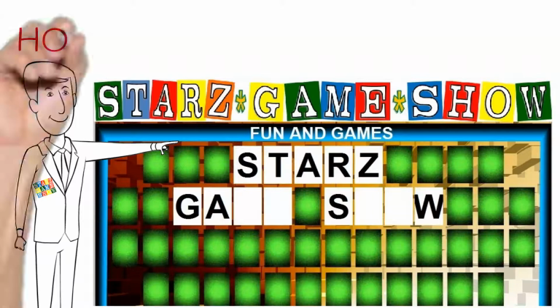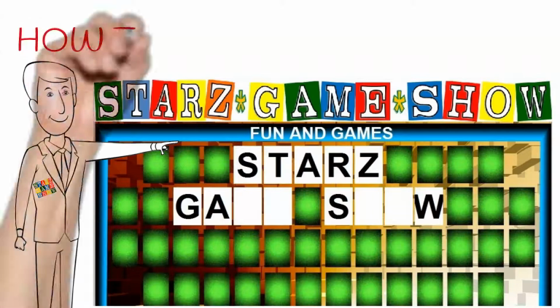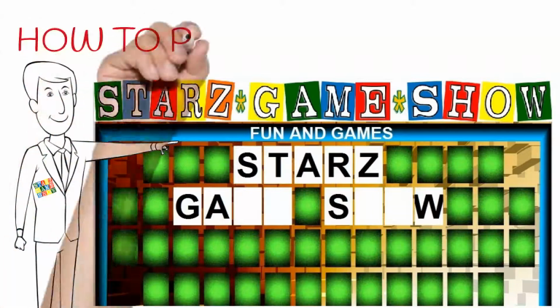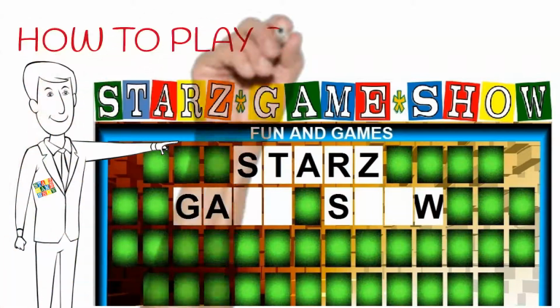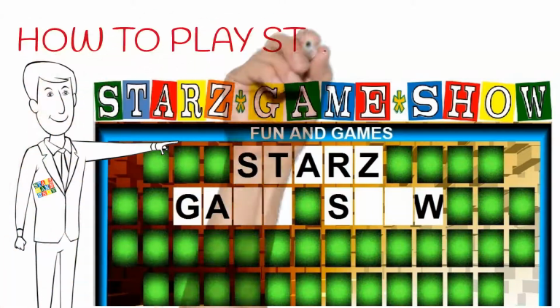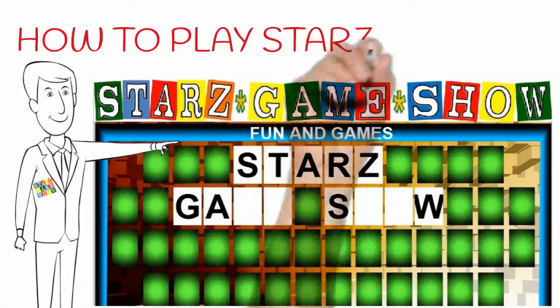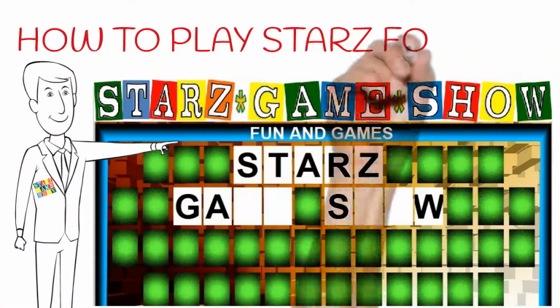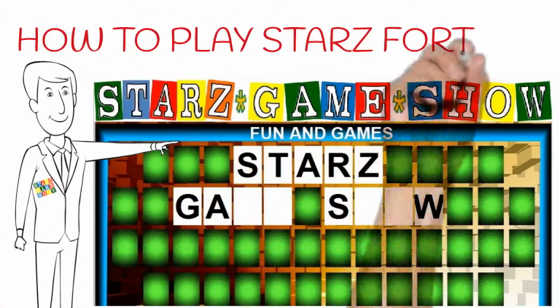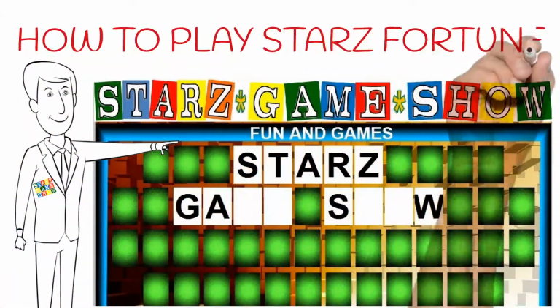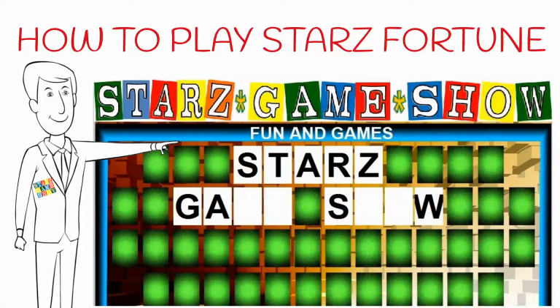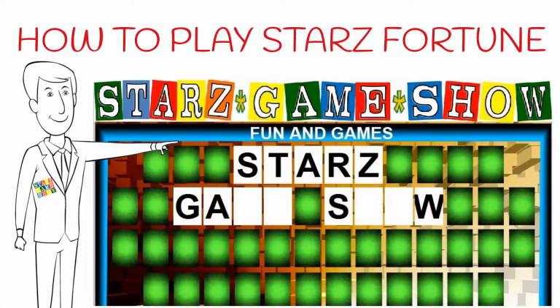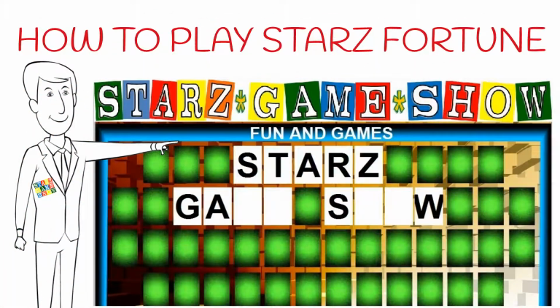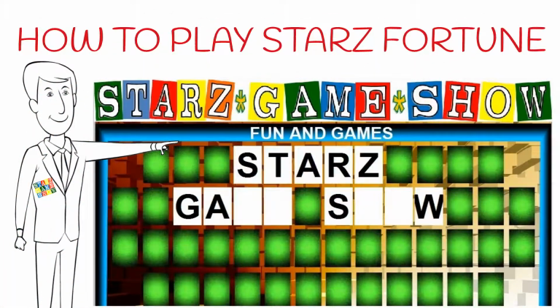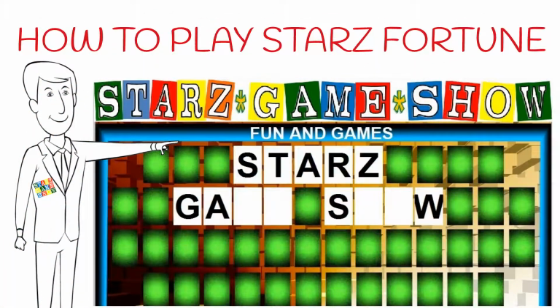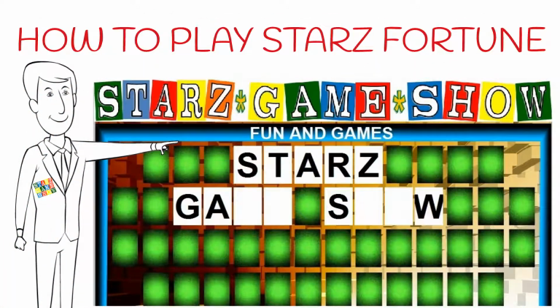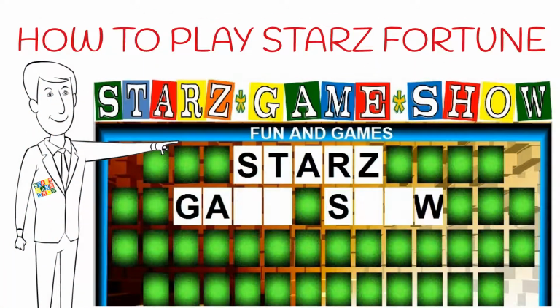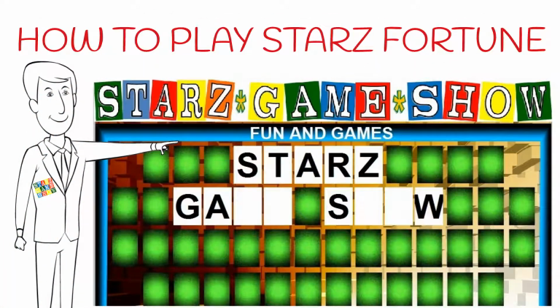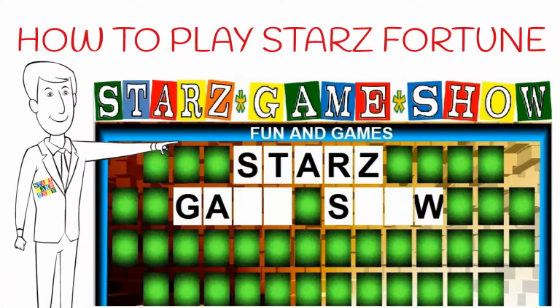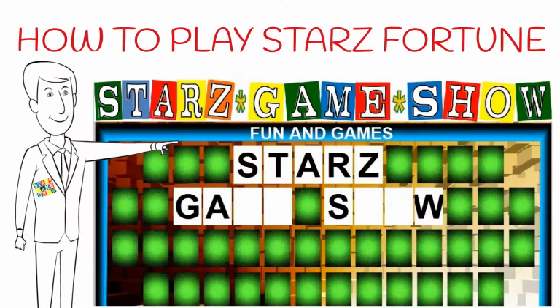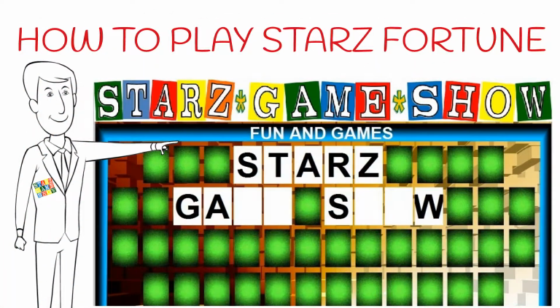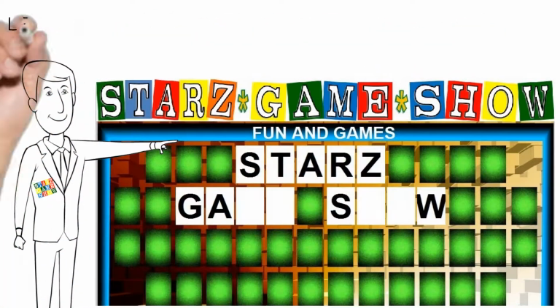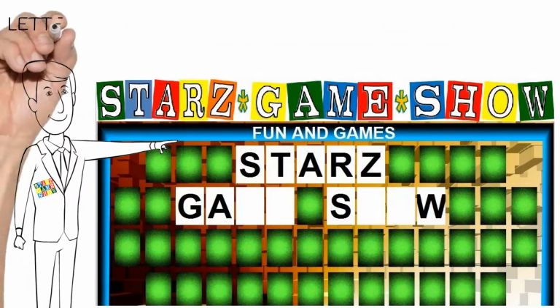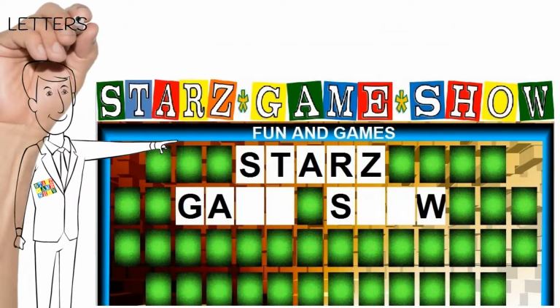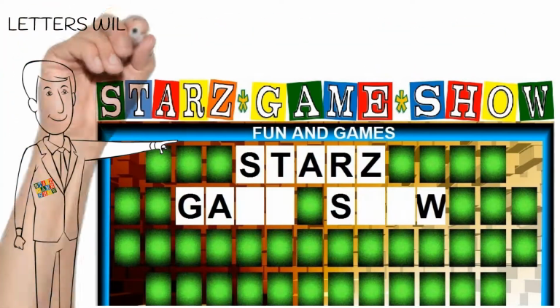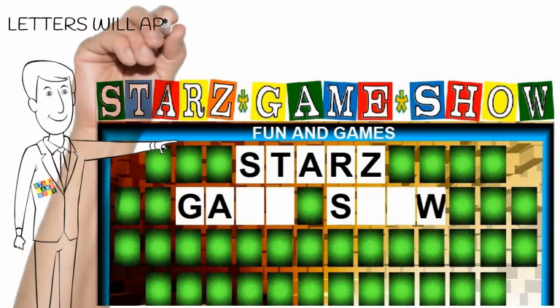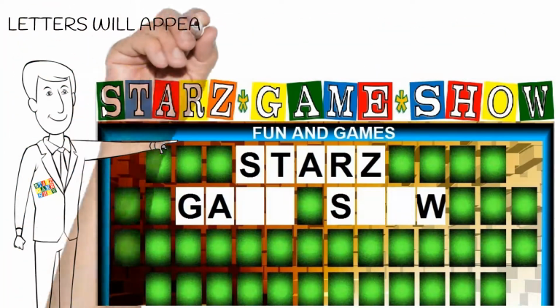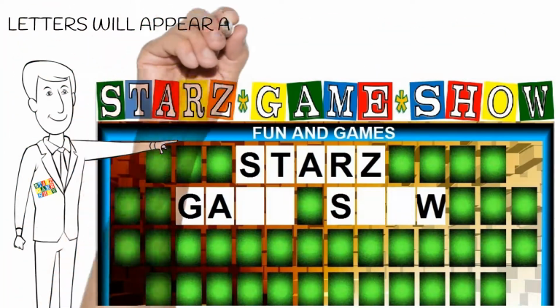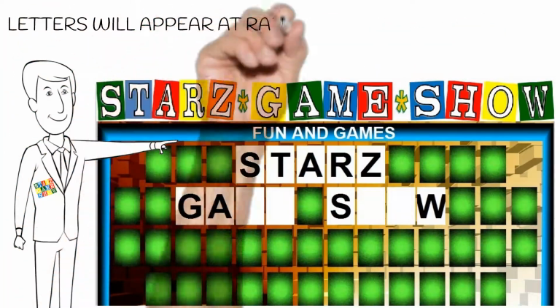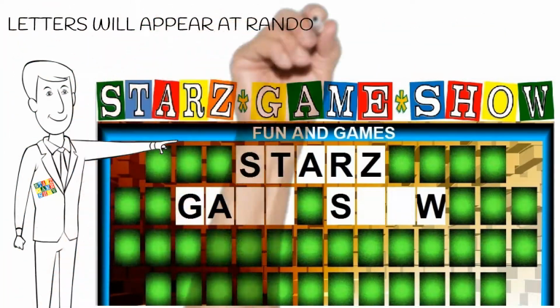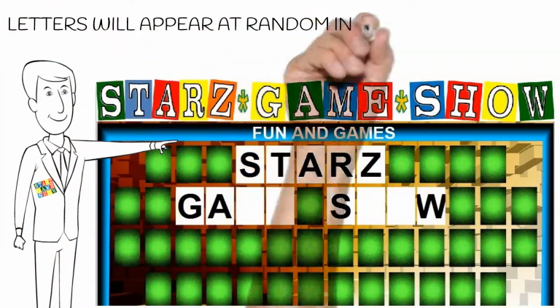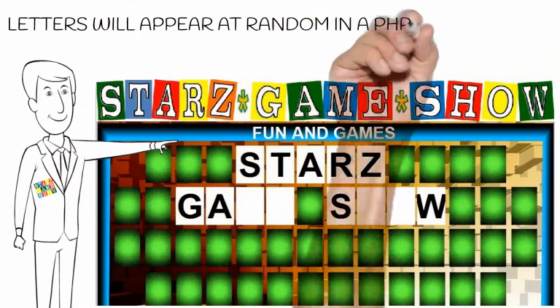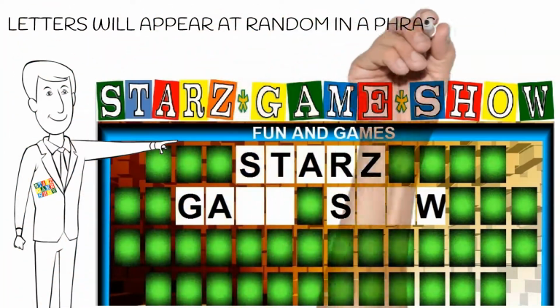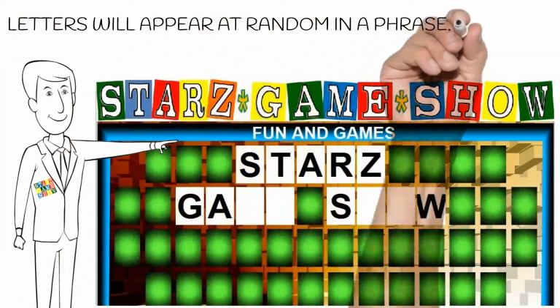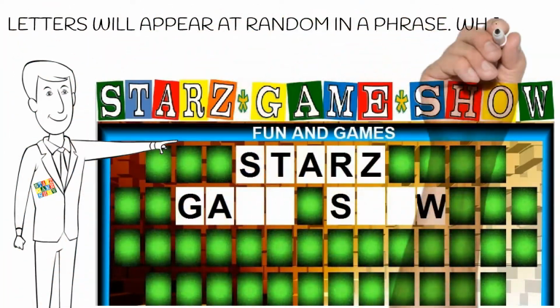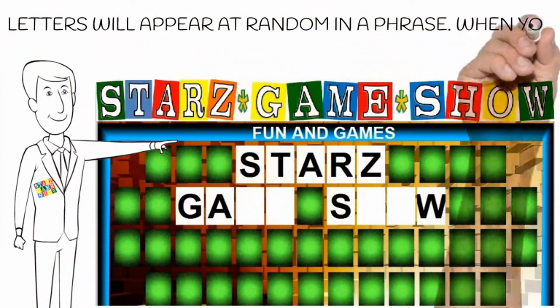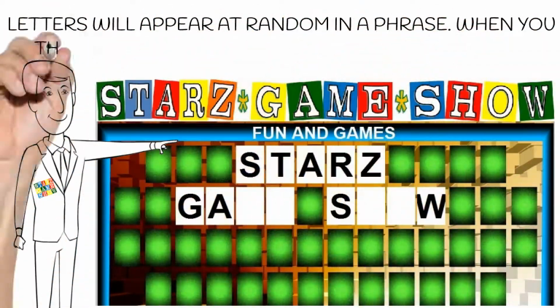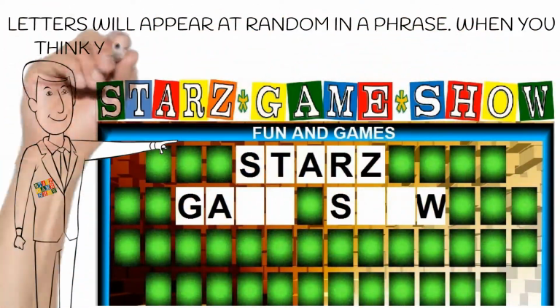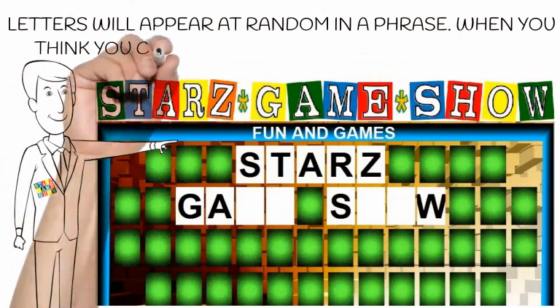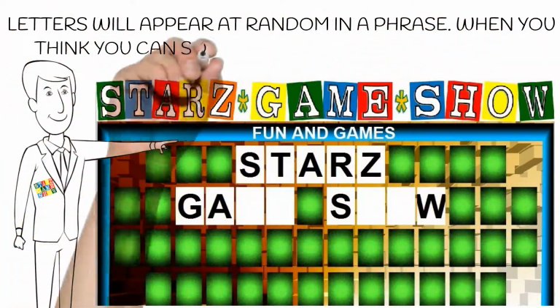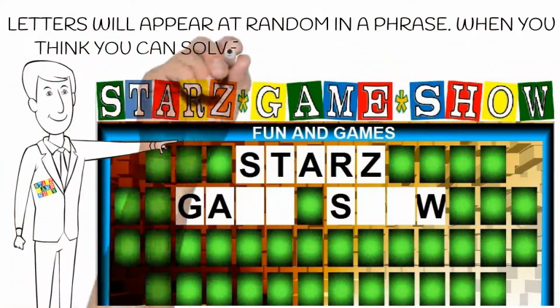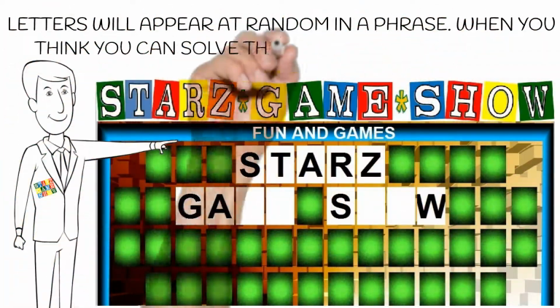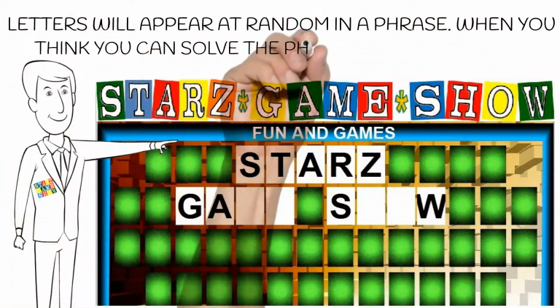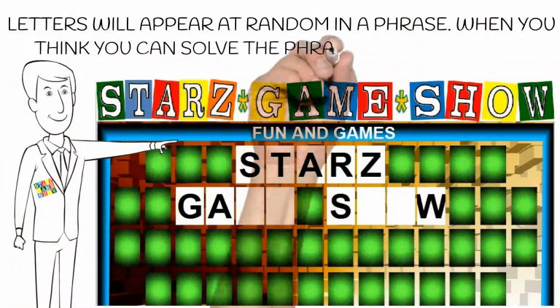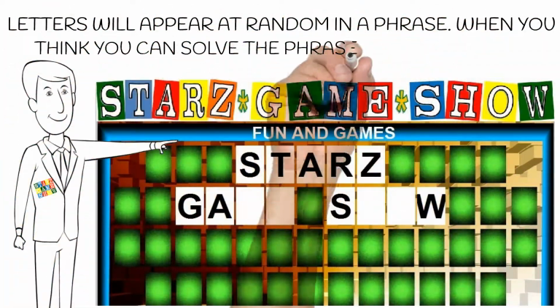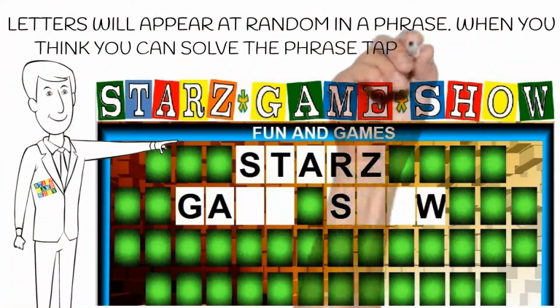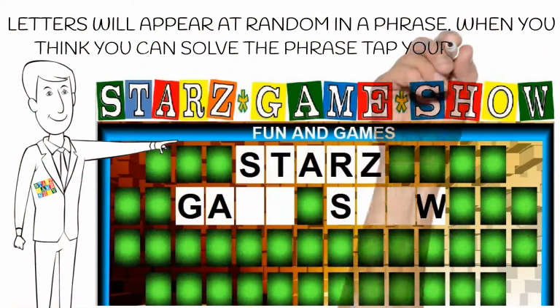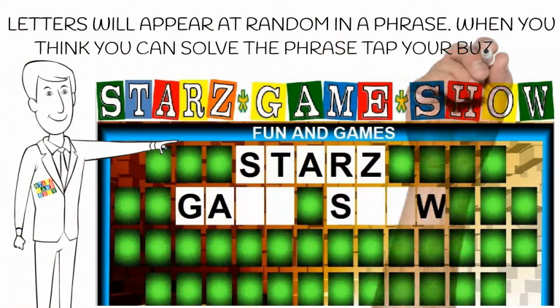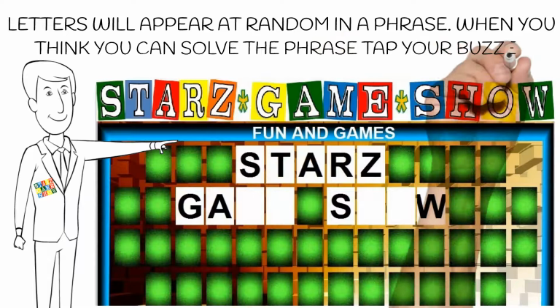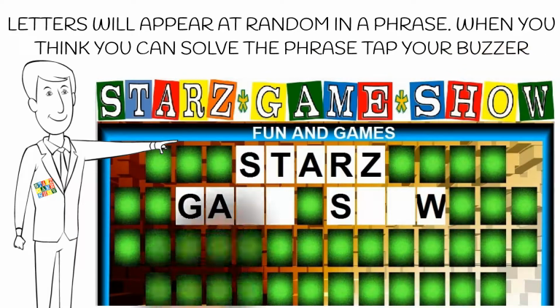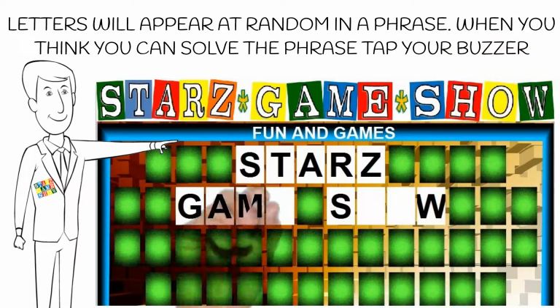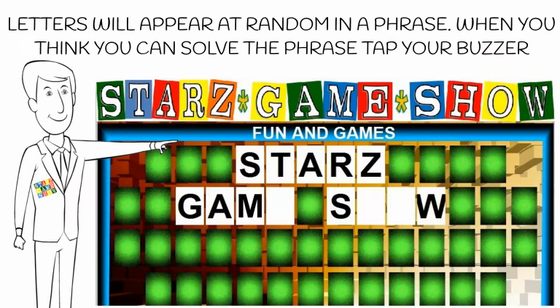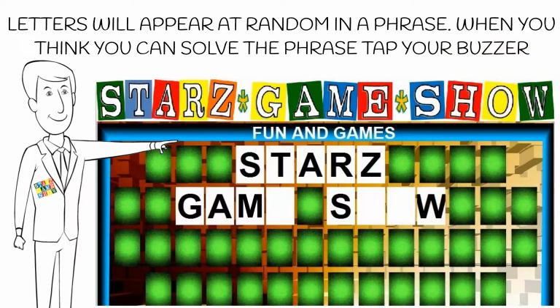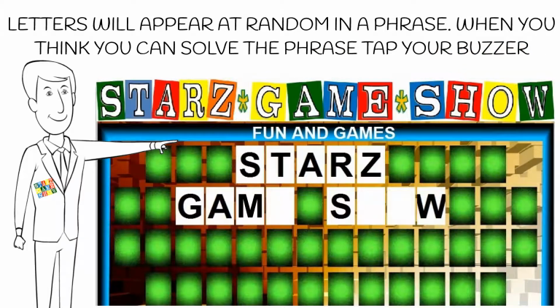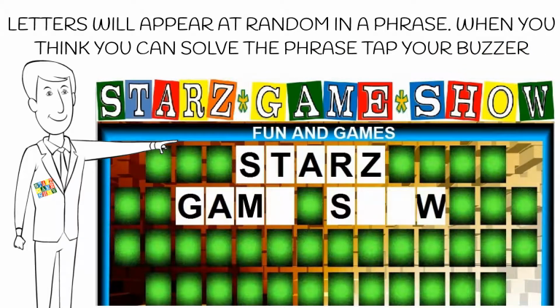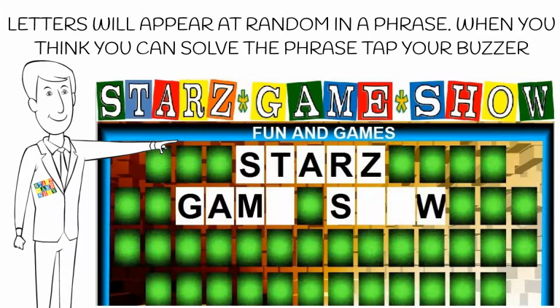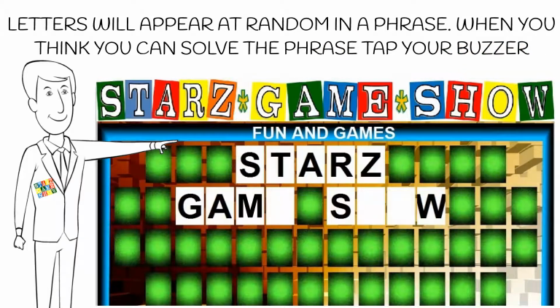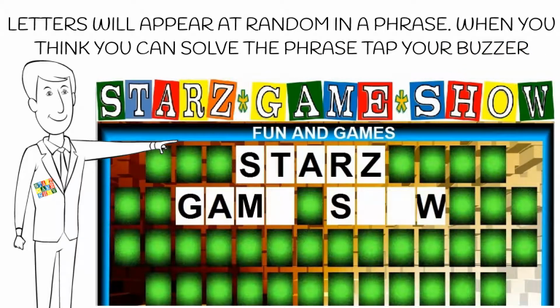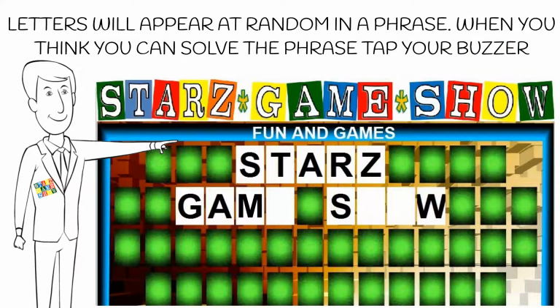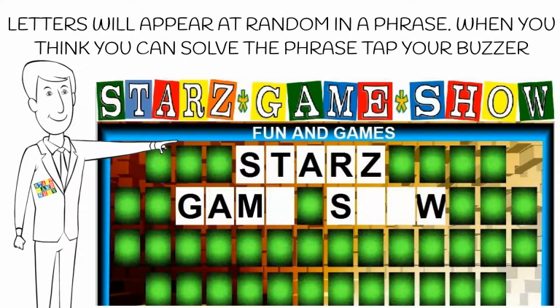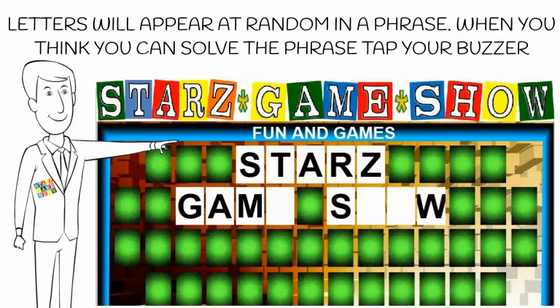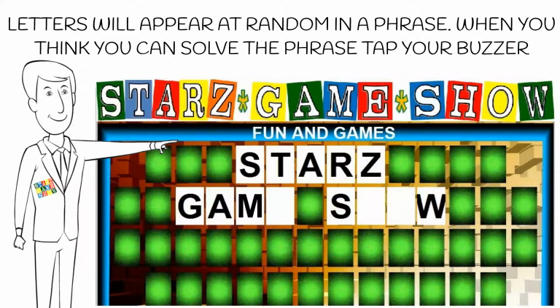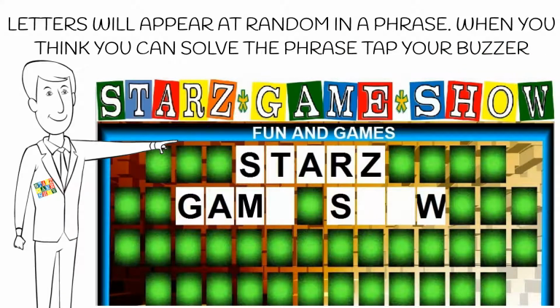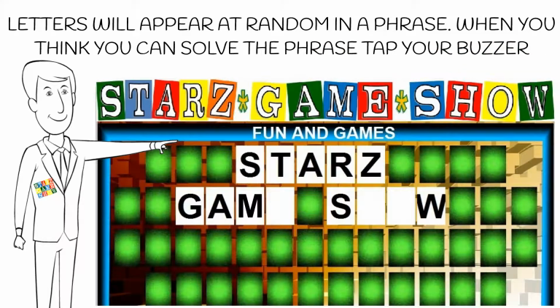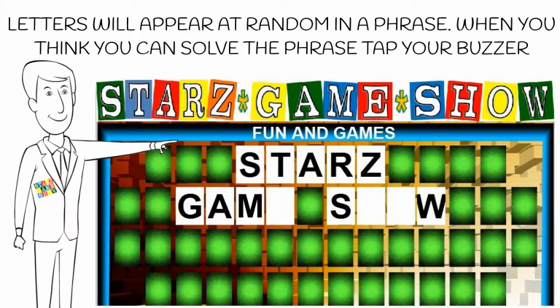How to play Star's Fortune. Letters will appear at random in a phrase, and when you think you can solve the phrase, just tap your buzzer.